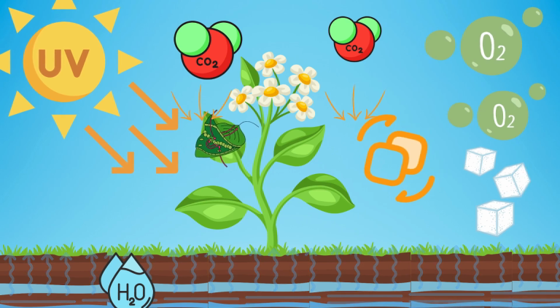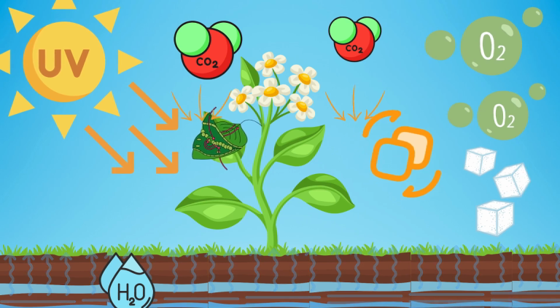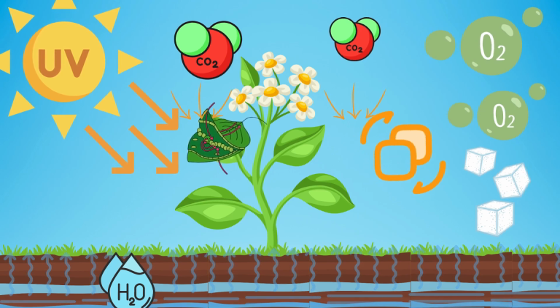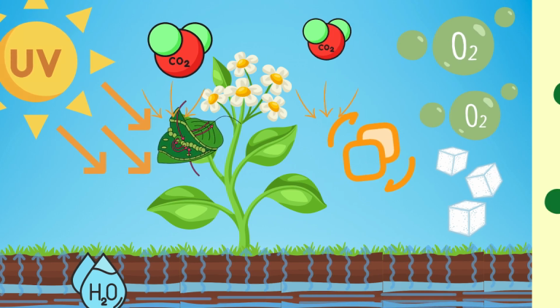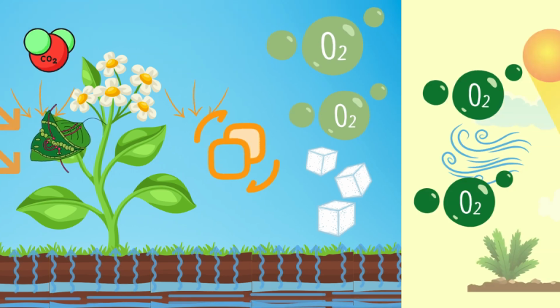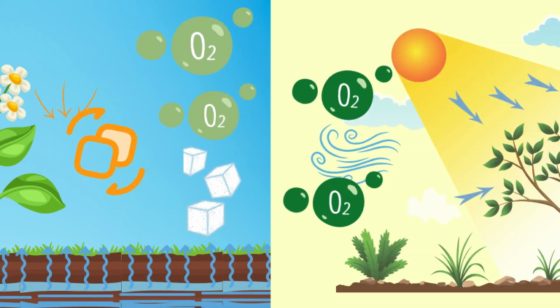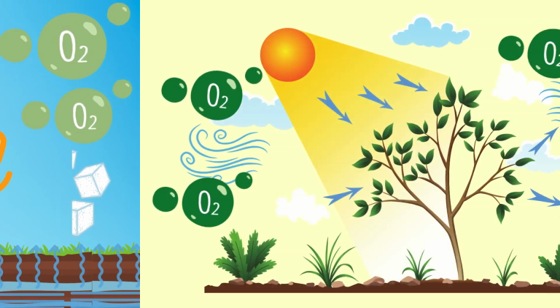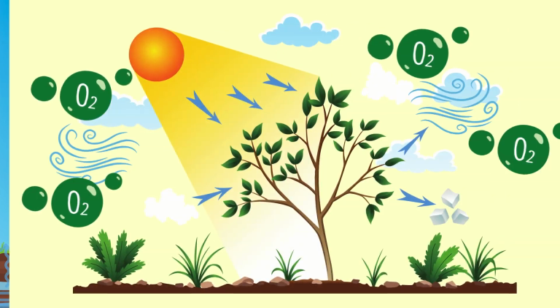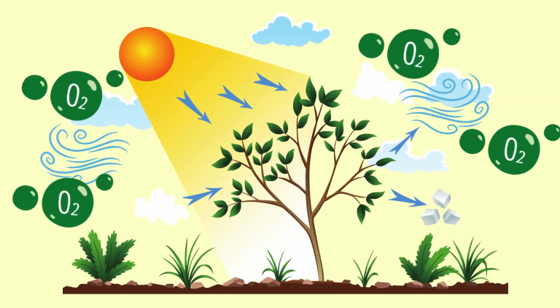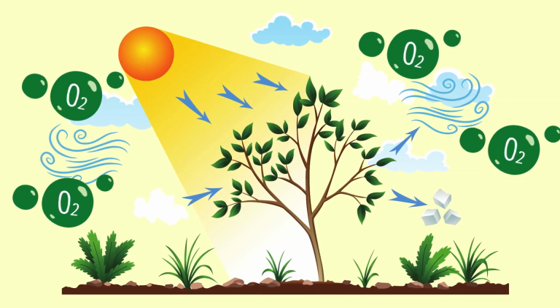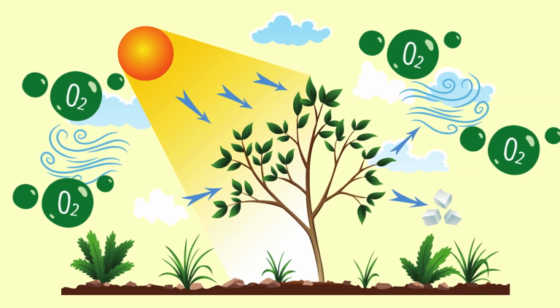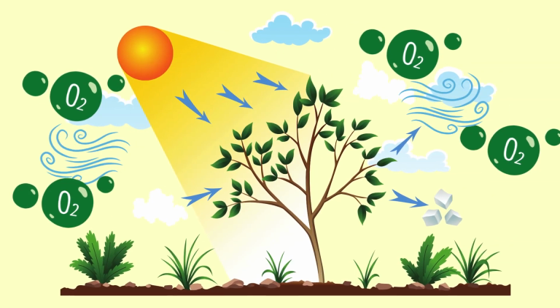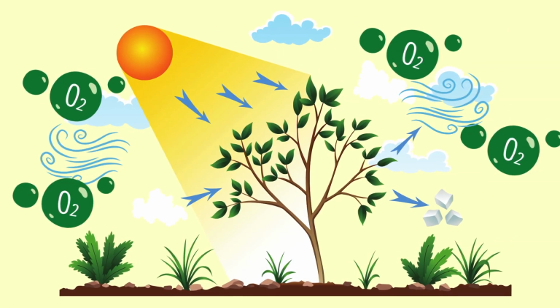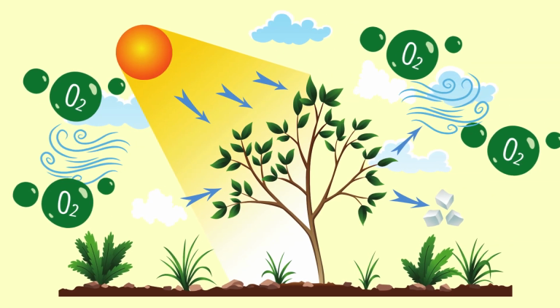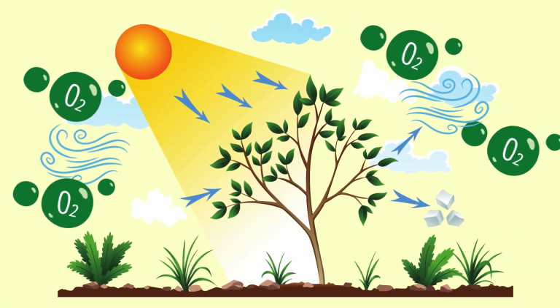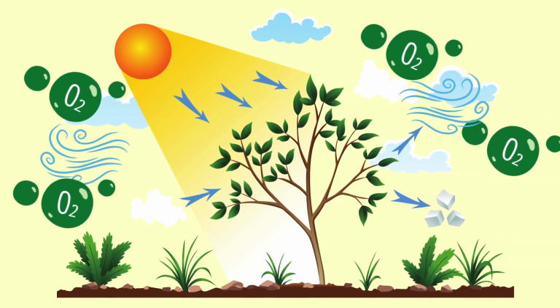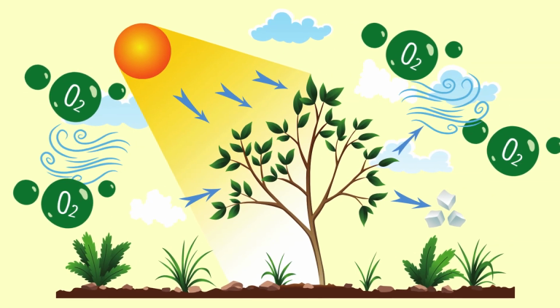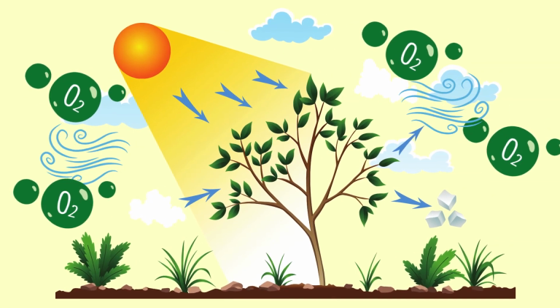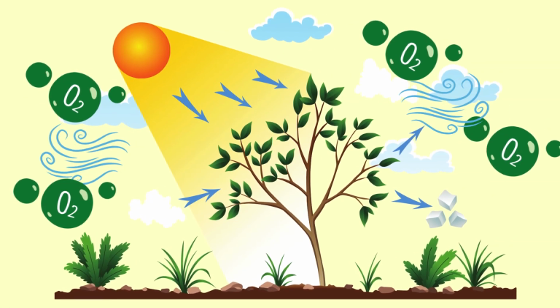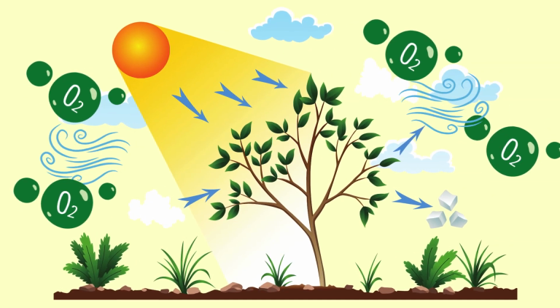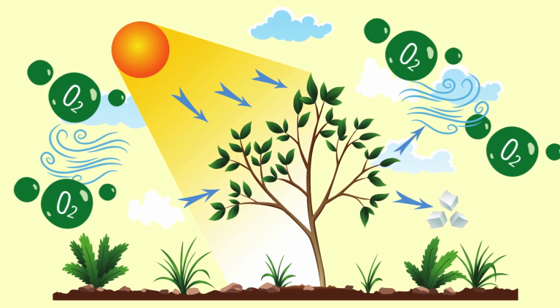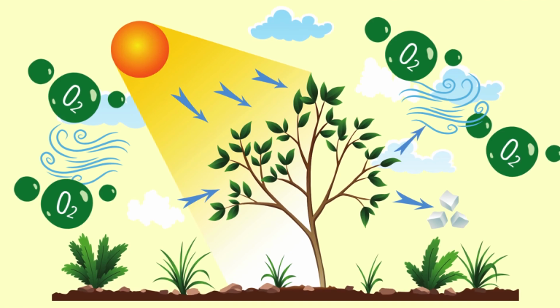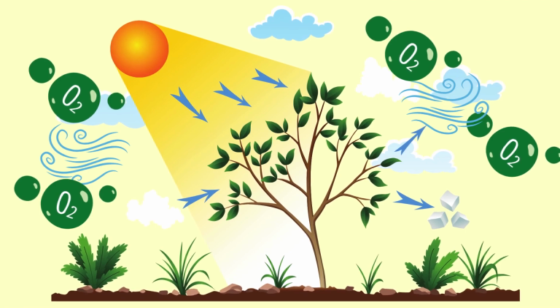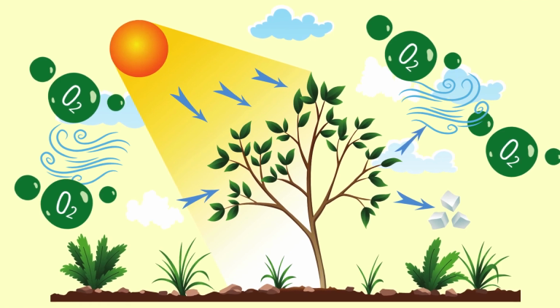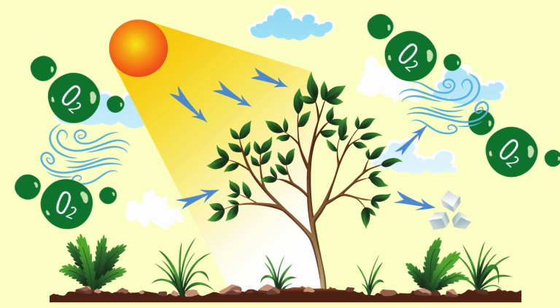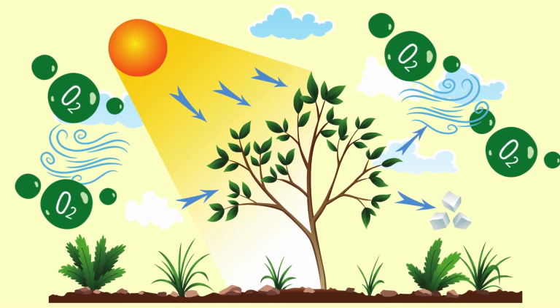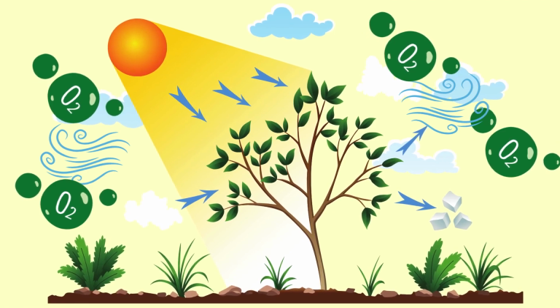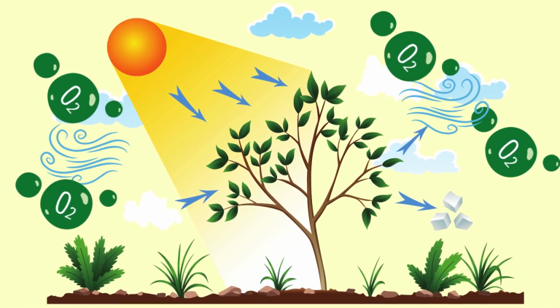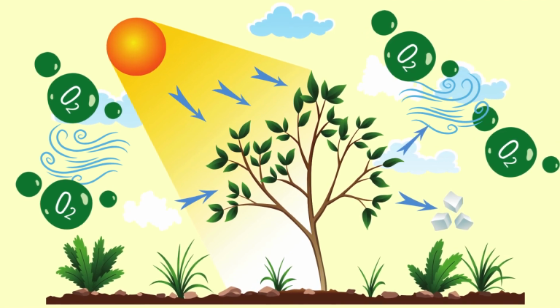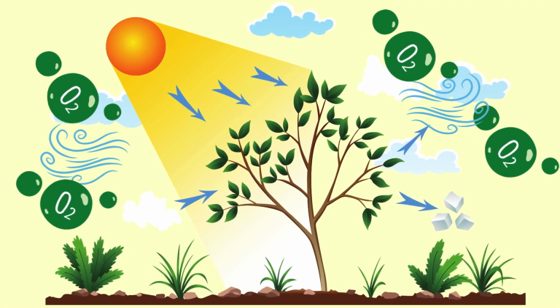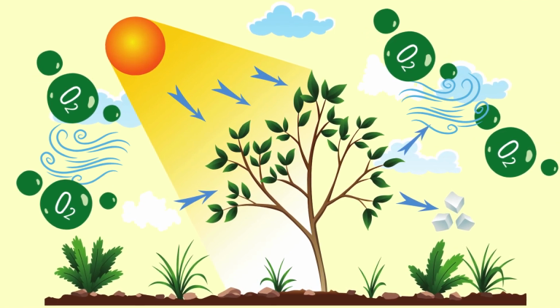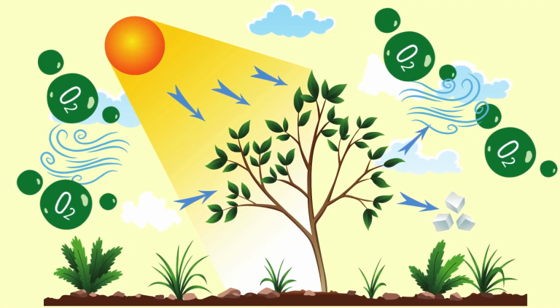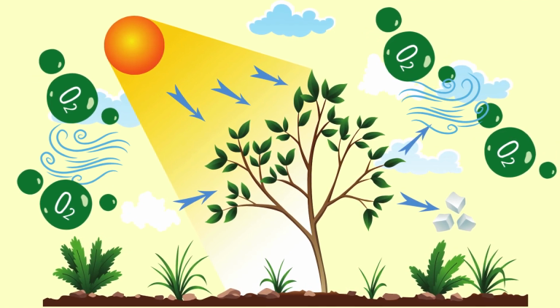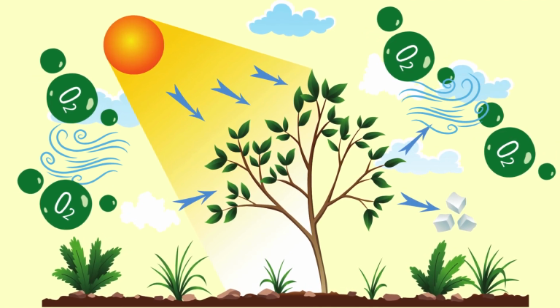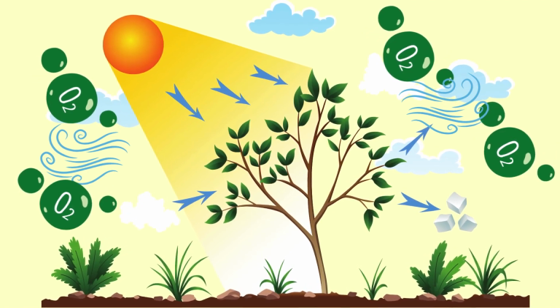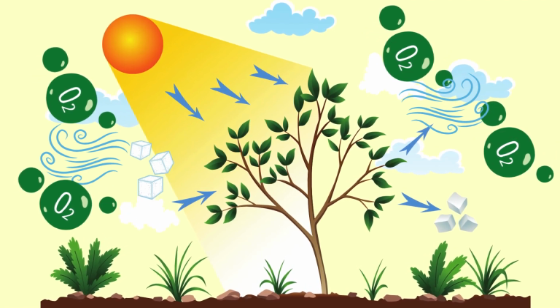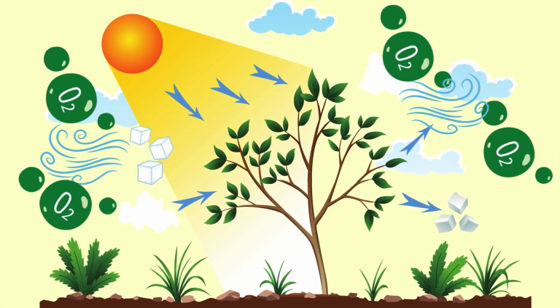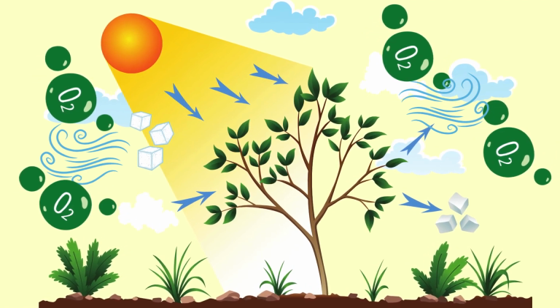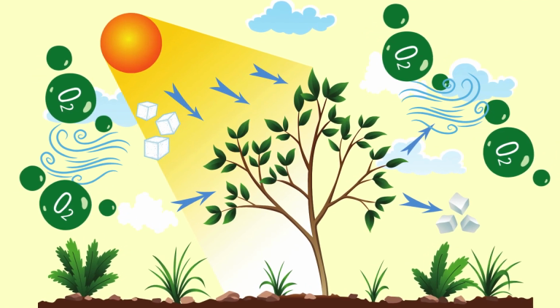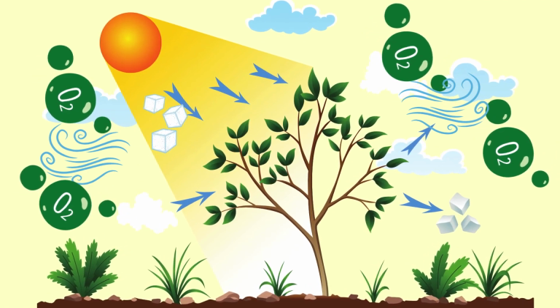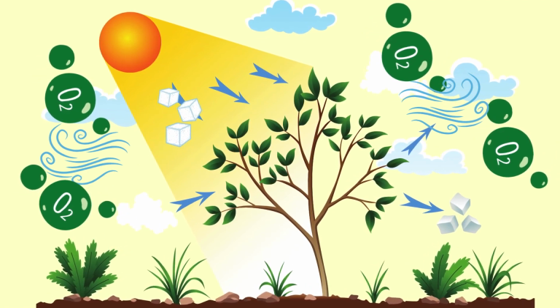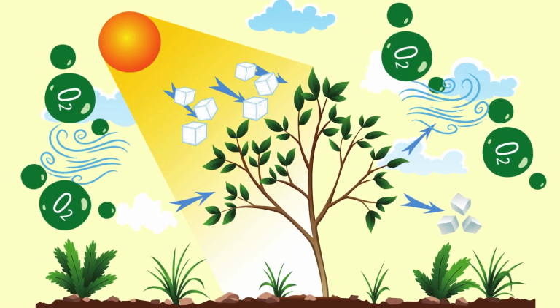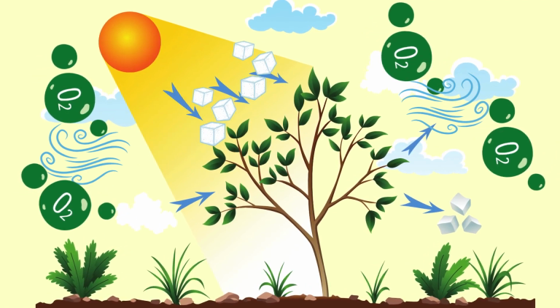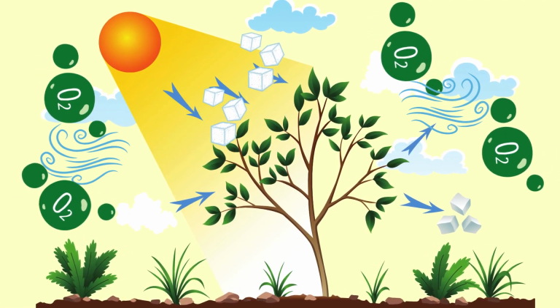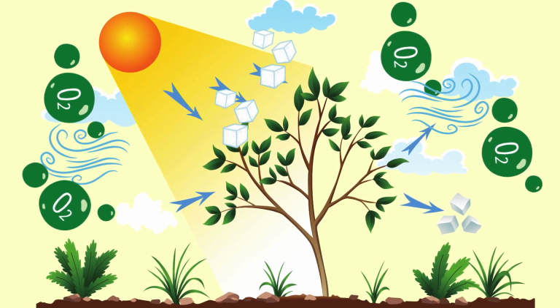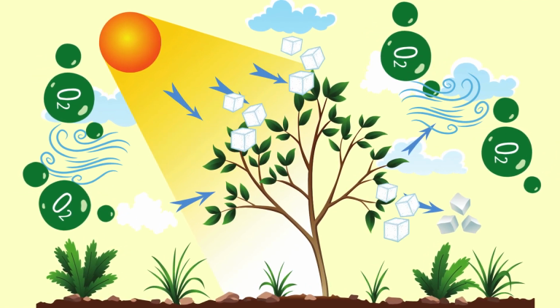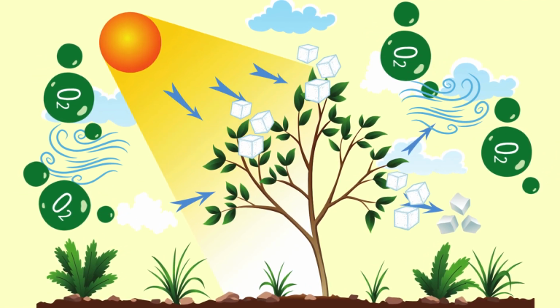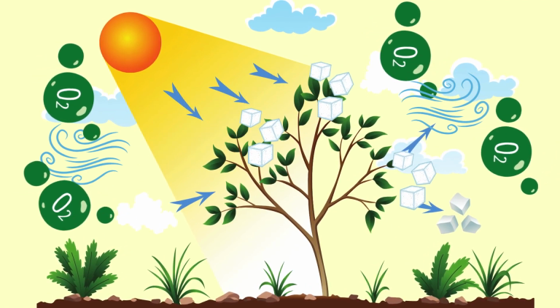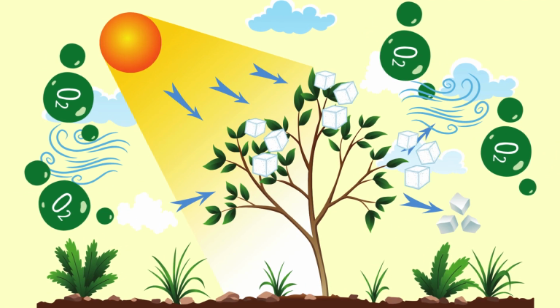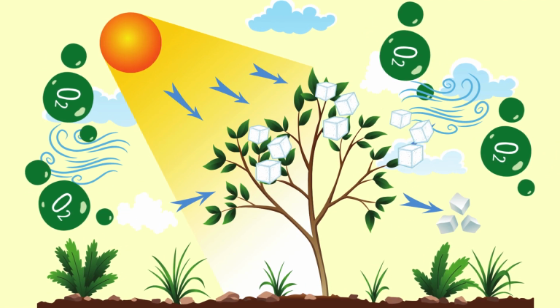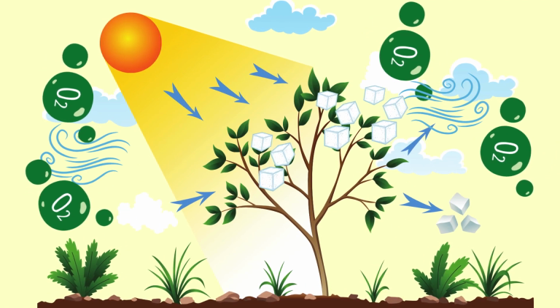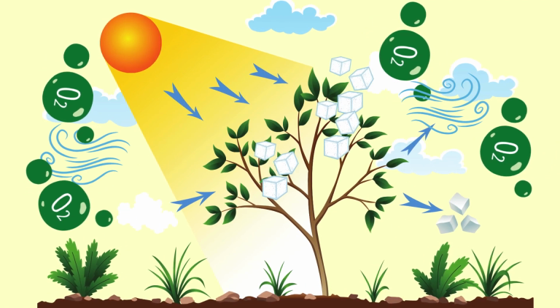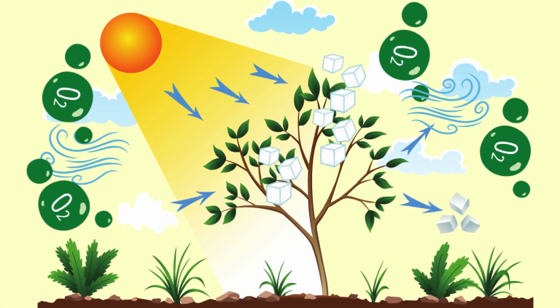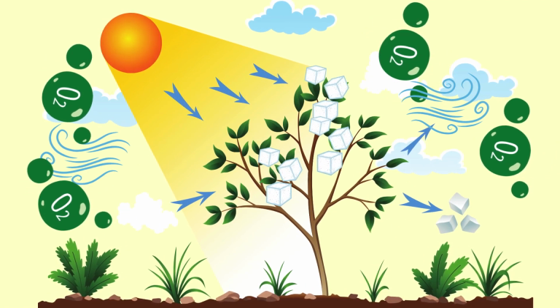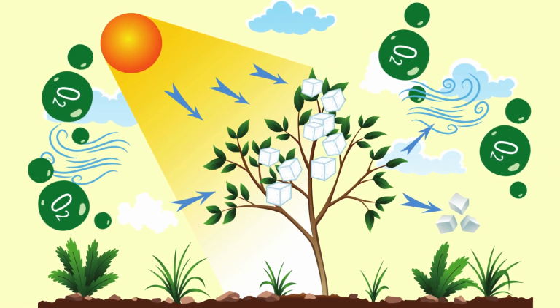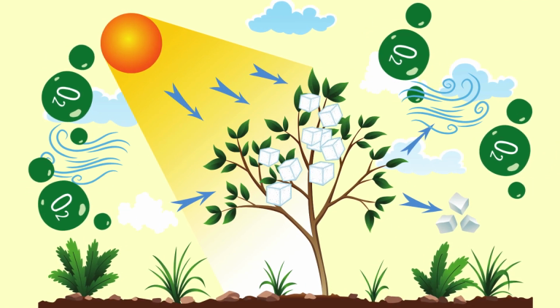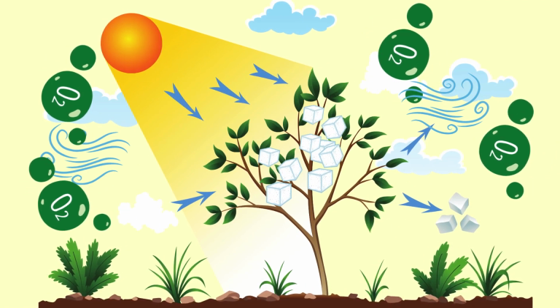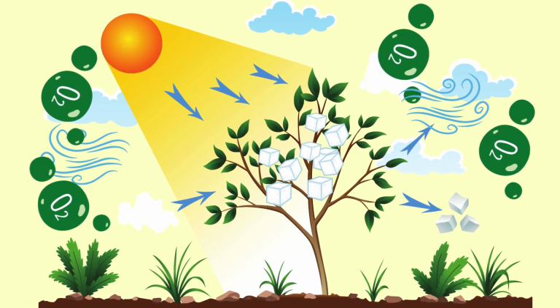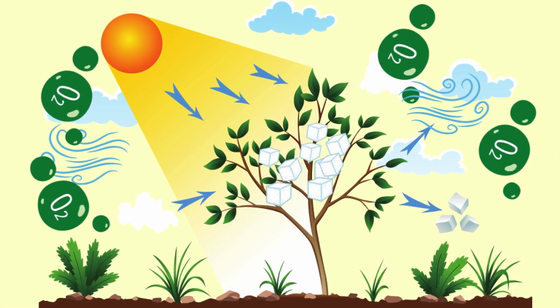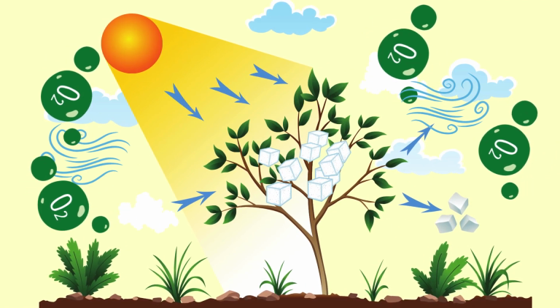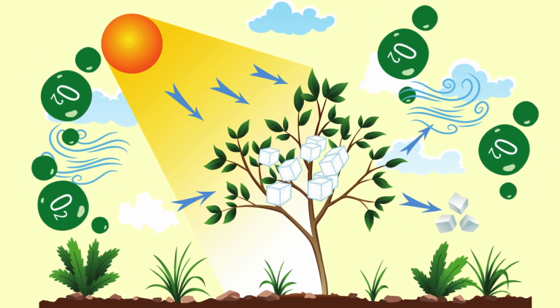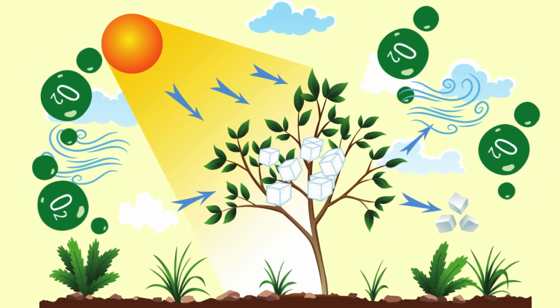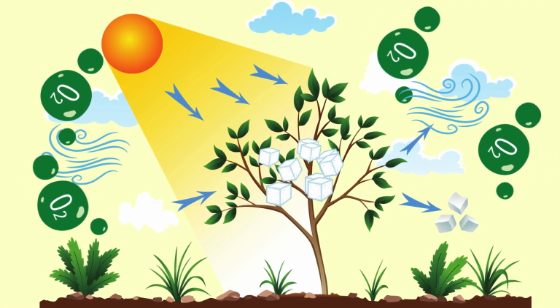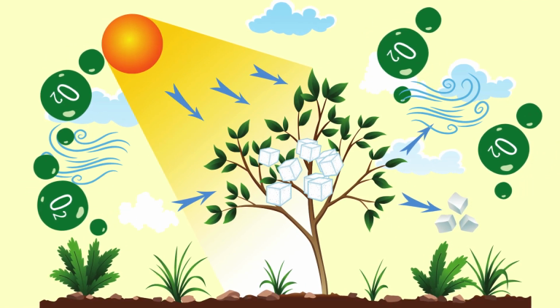The plant releases oxygen, or O2, into the atmosphere. It uses some of the sugar as food and stores the rest.